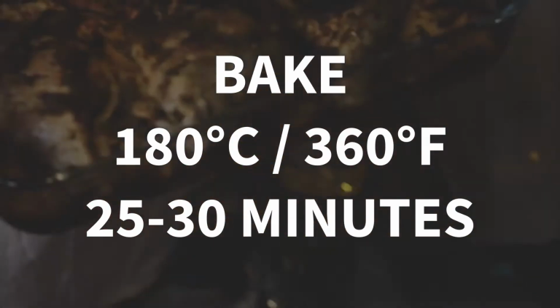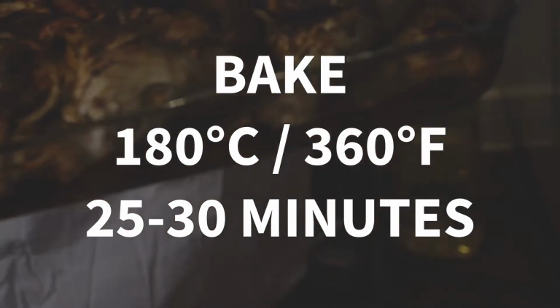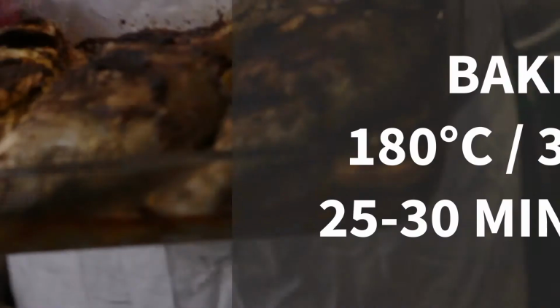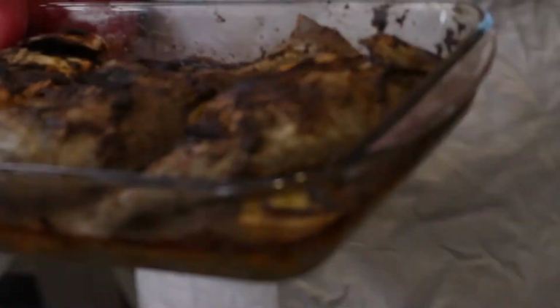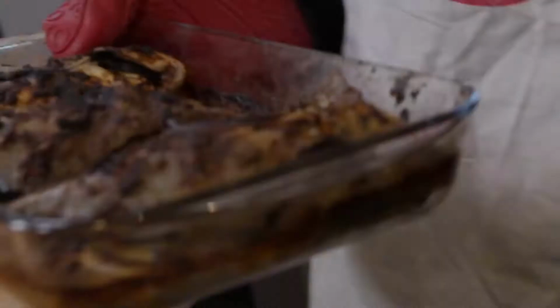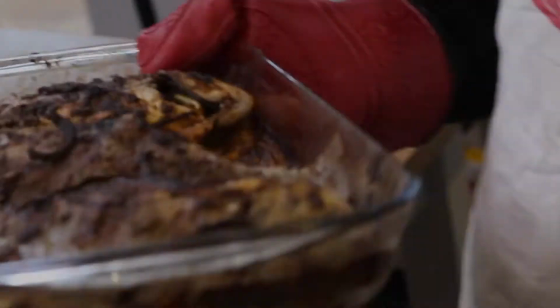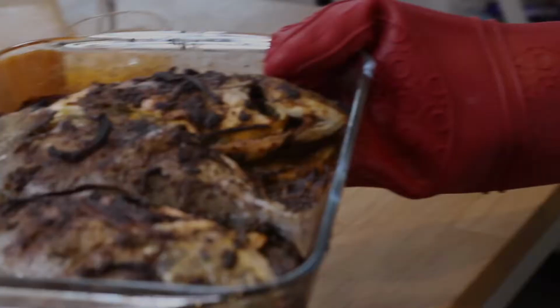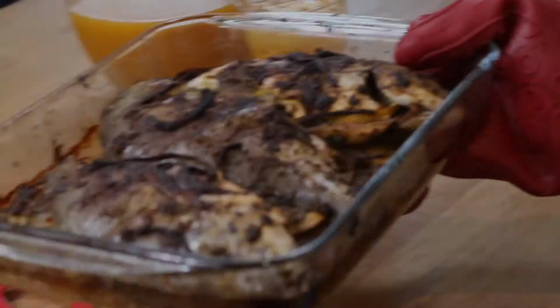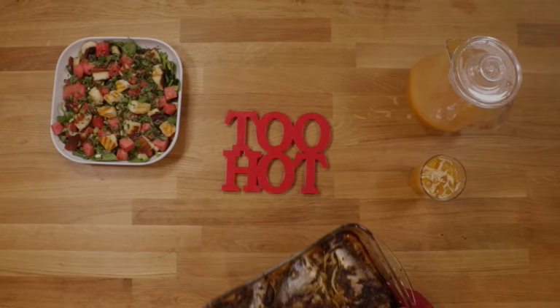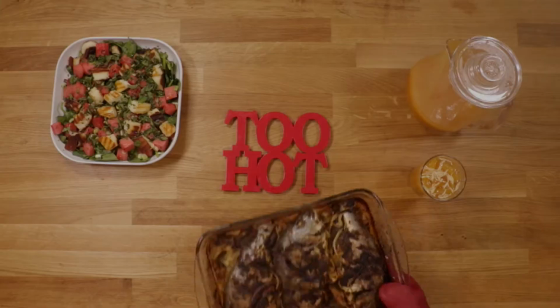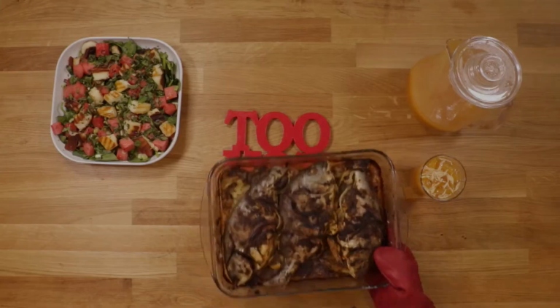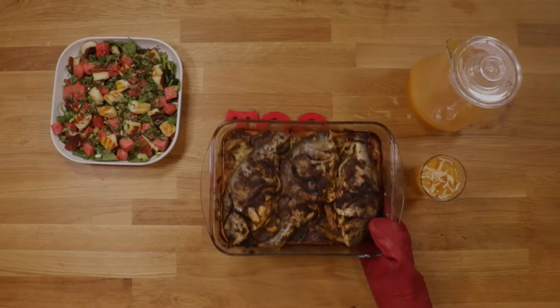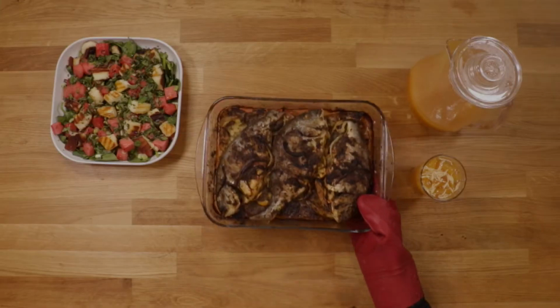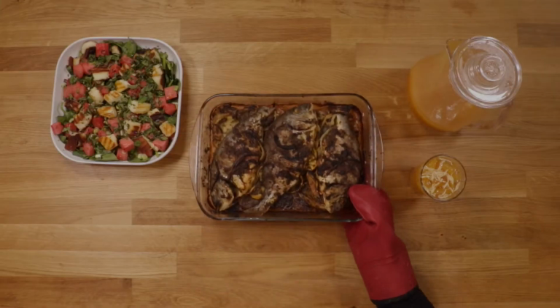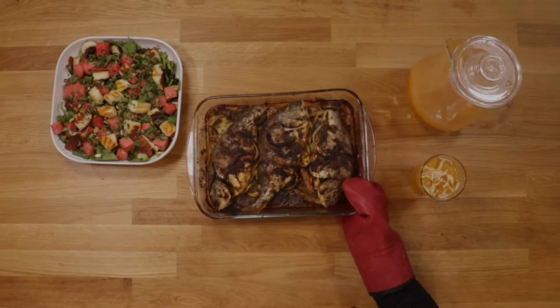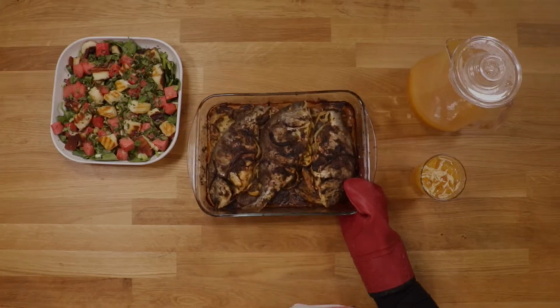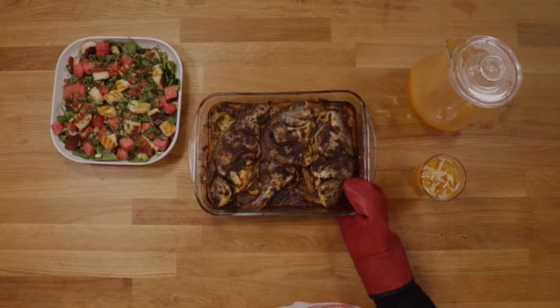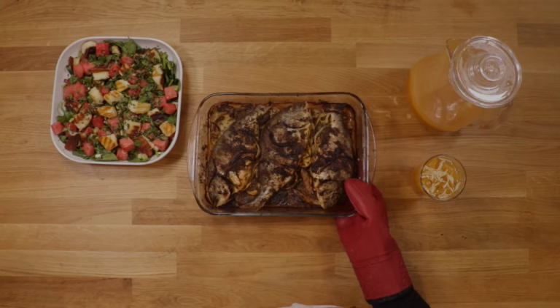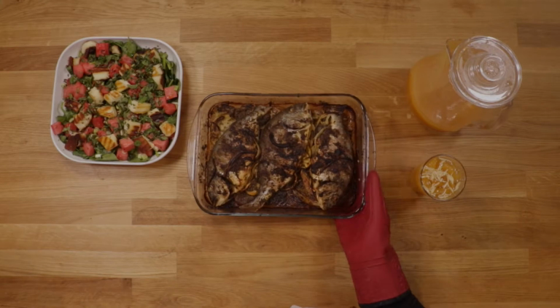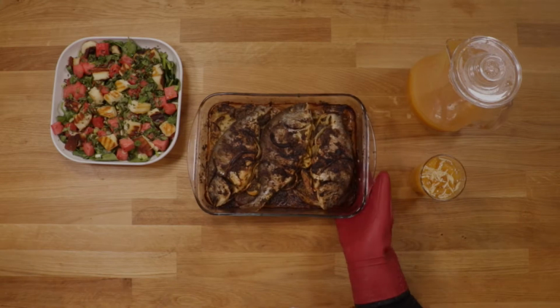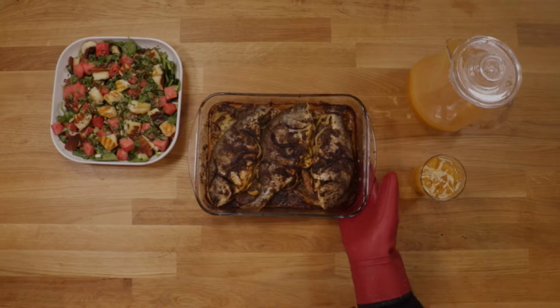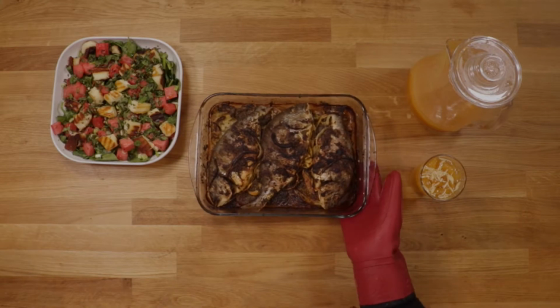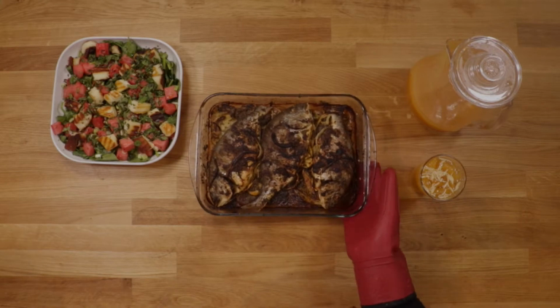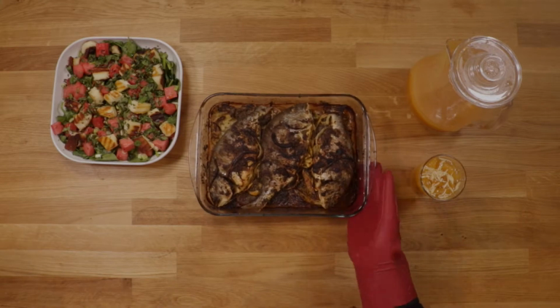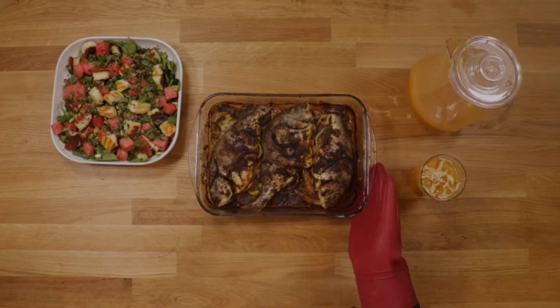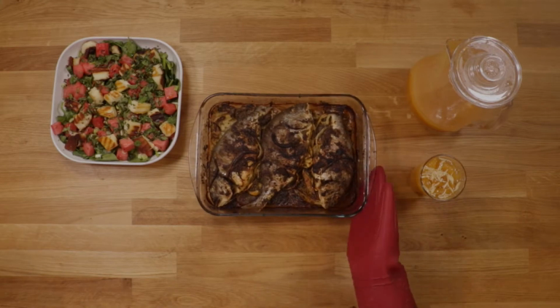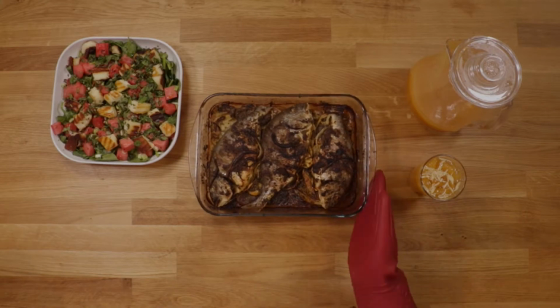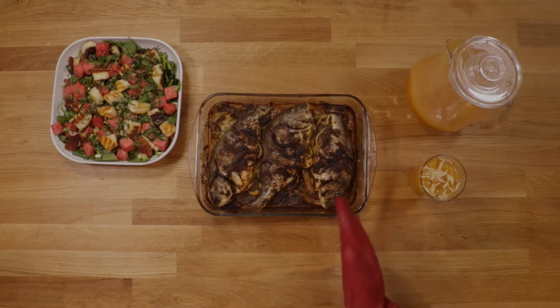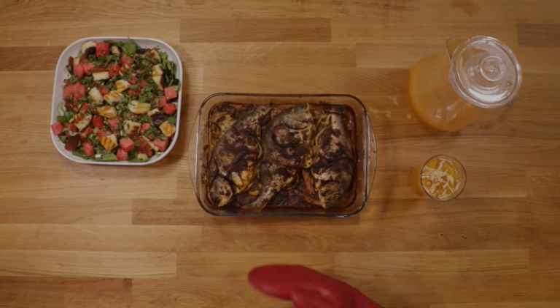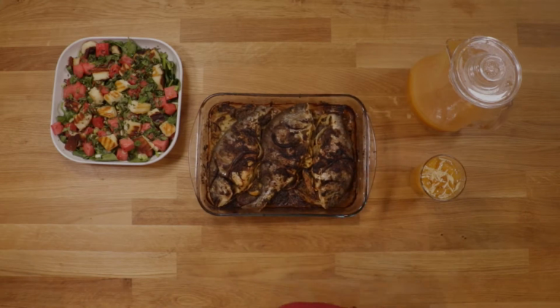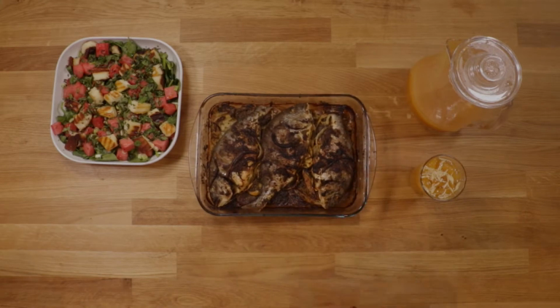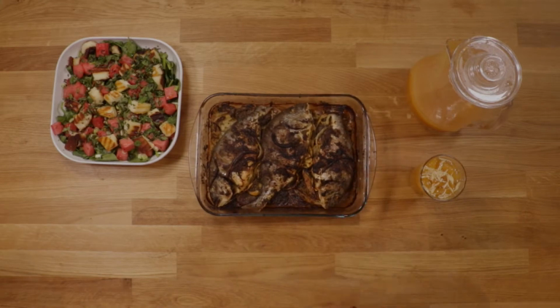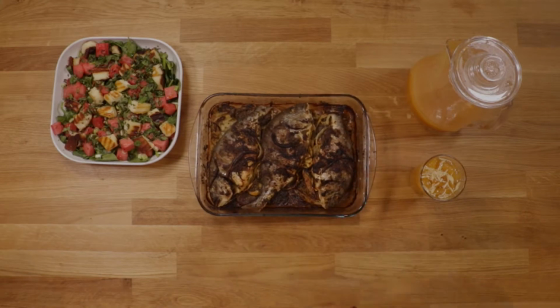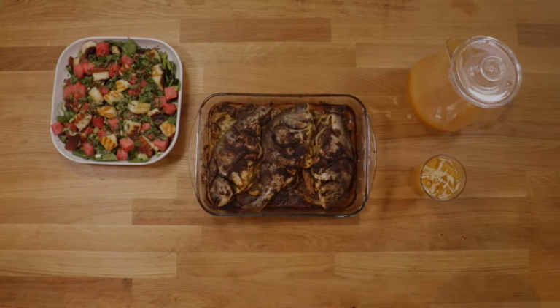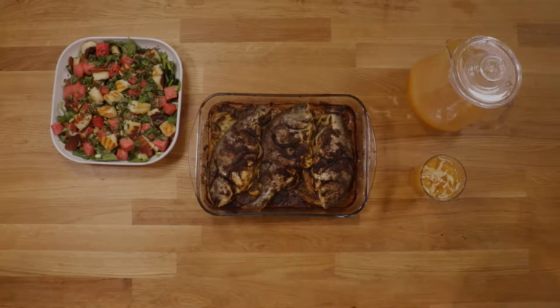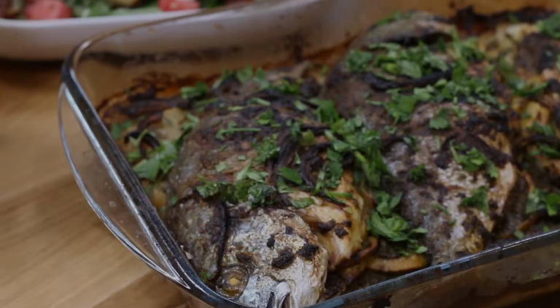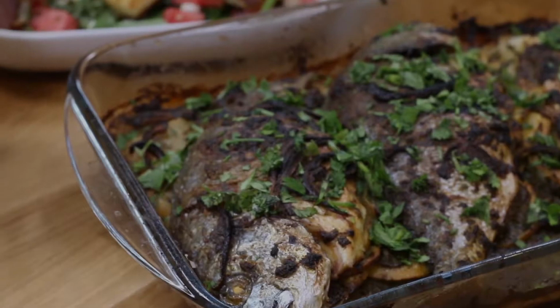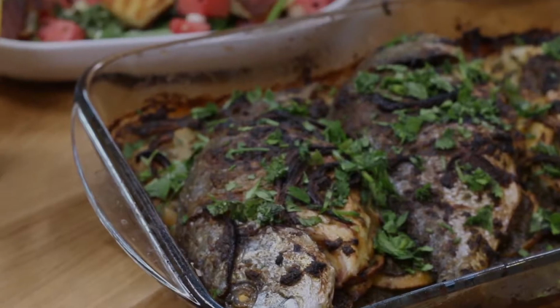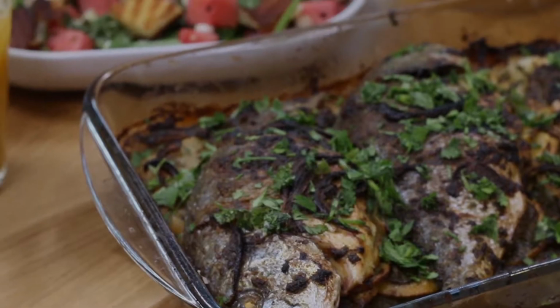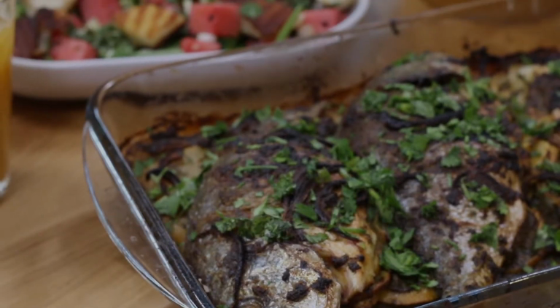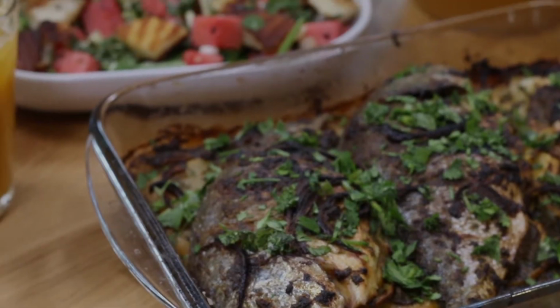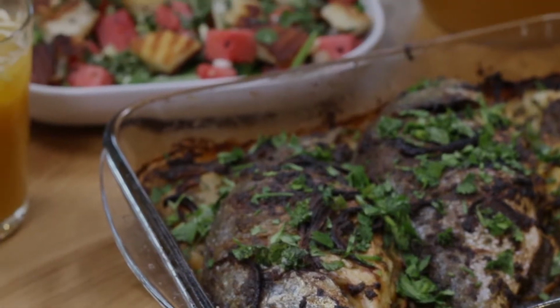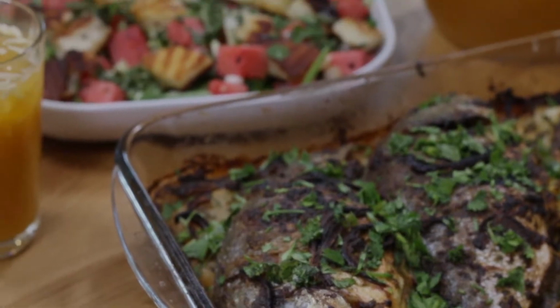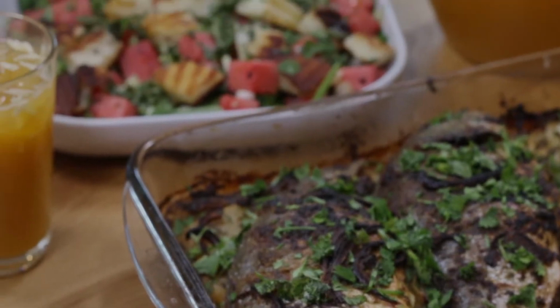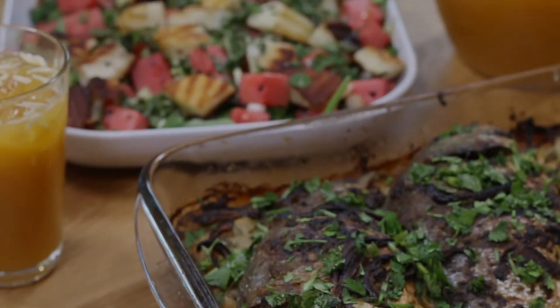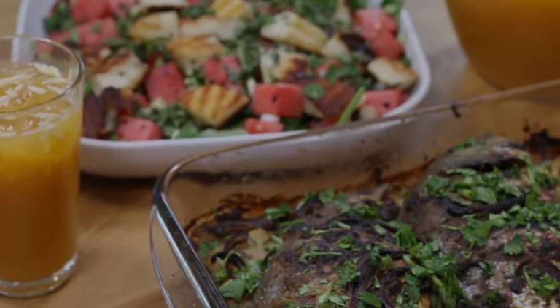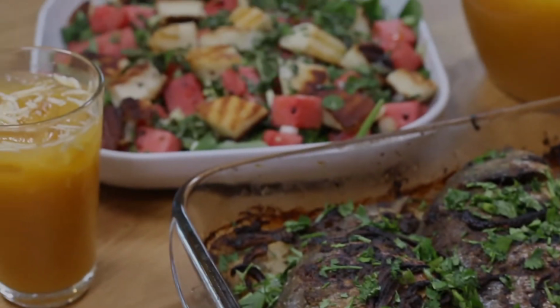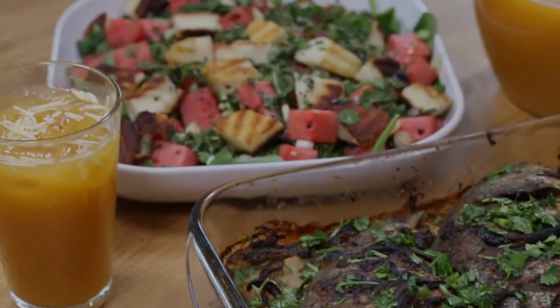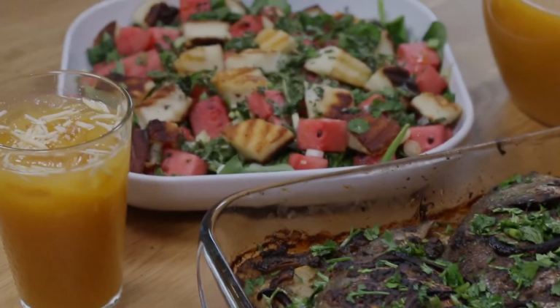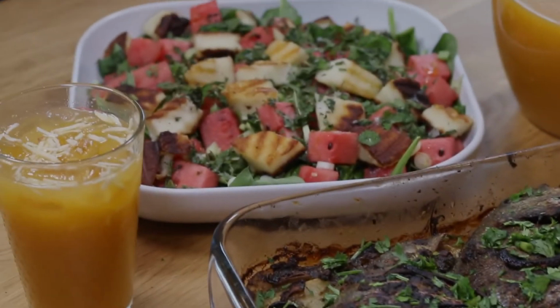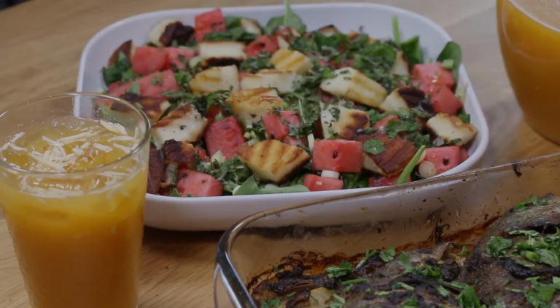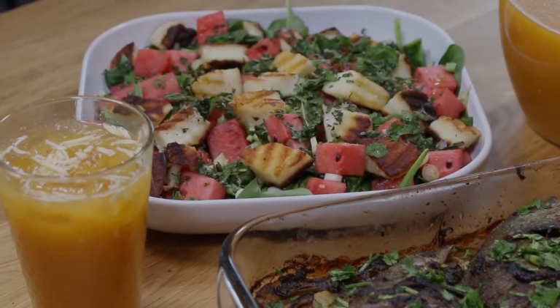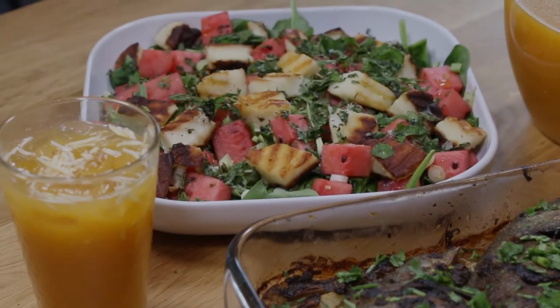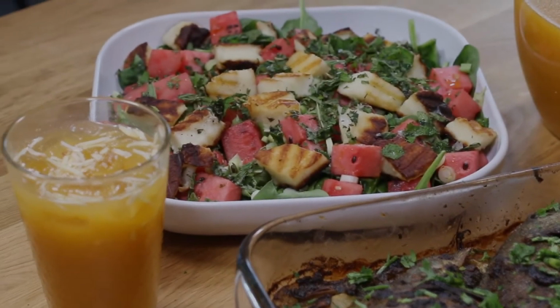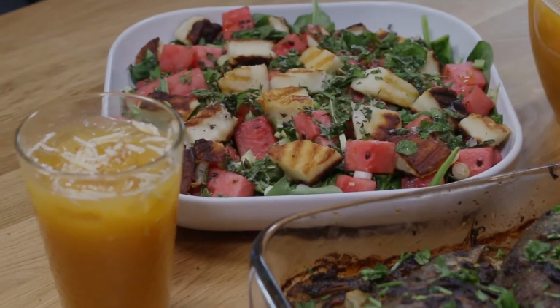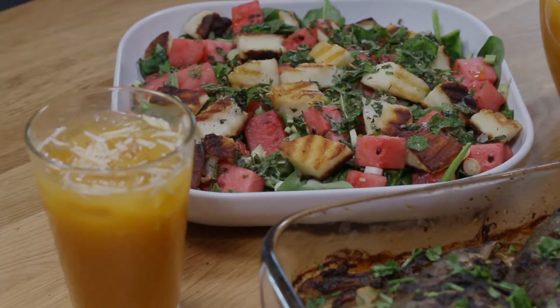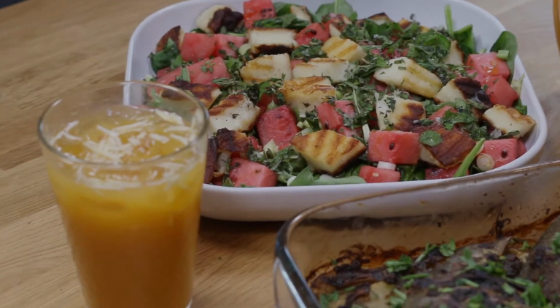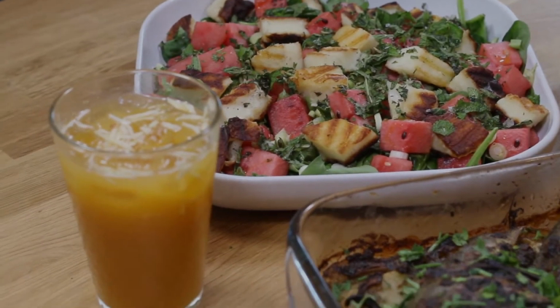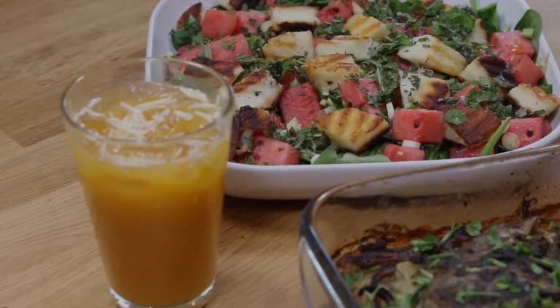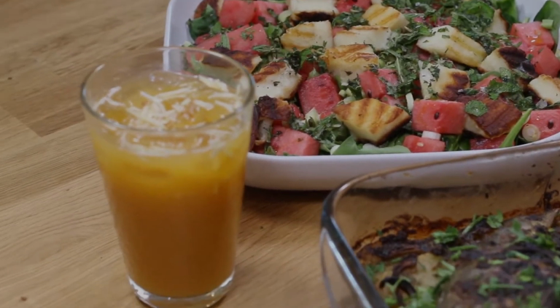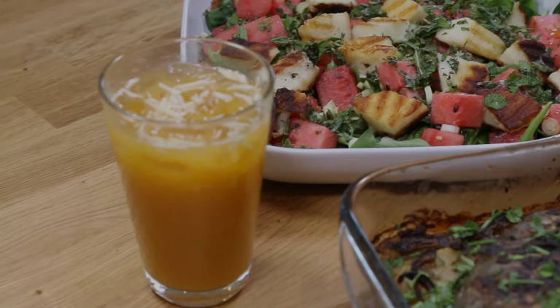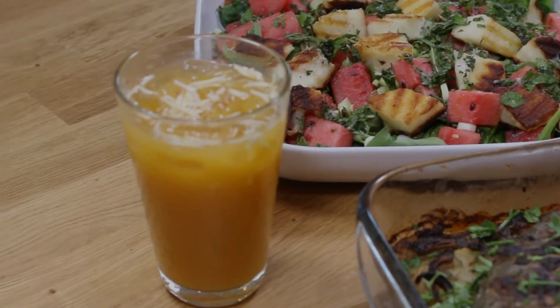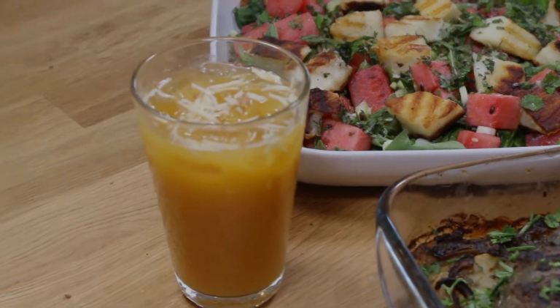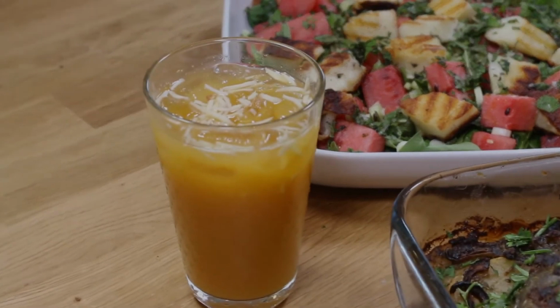There you have it! Amardin, watermelon and halloumi salad, and baked fish — three delicious and refreshing dishes, perfect for a summer Ramadan.